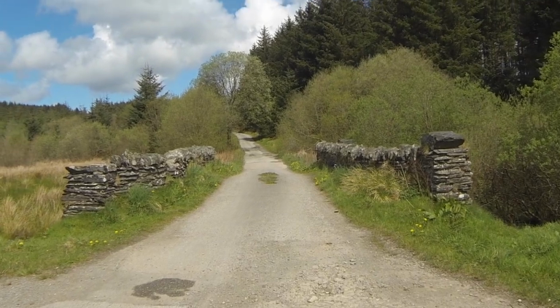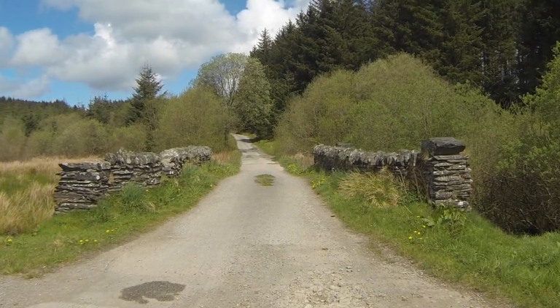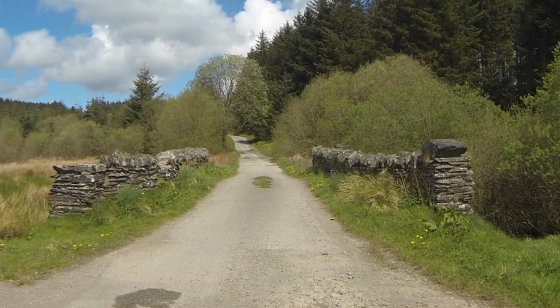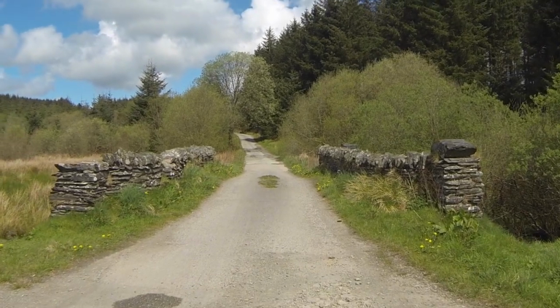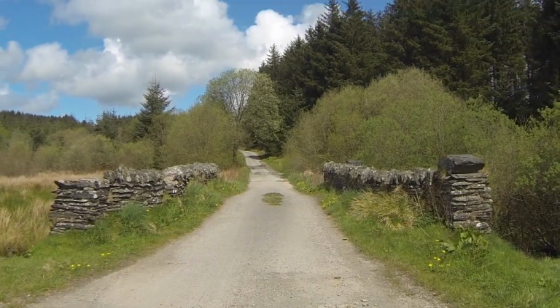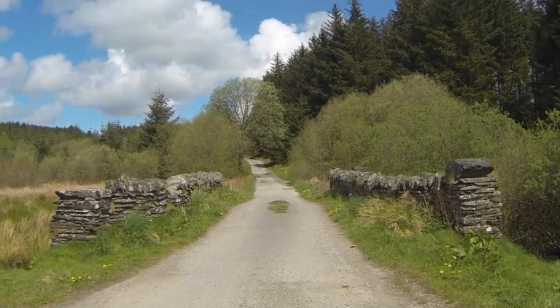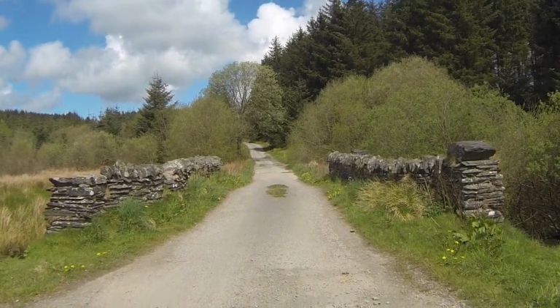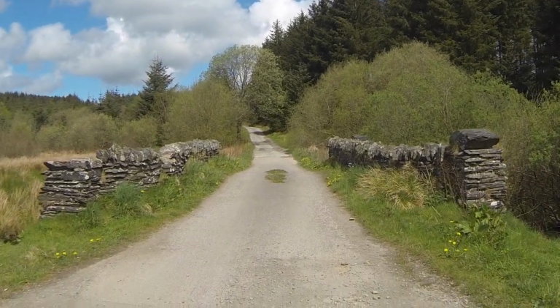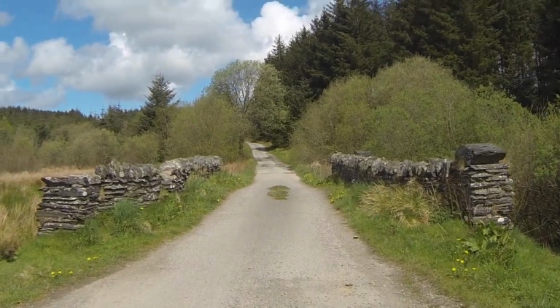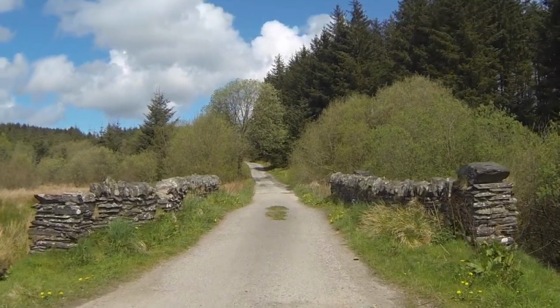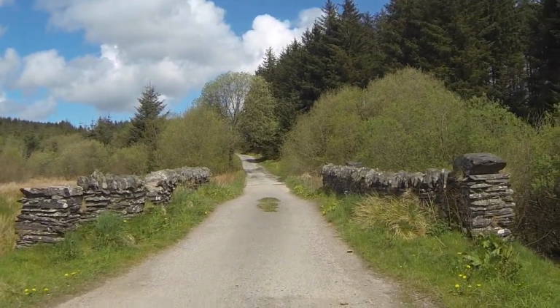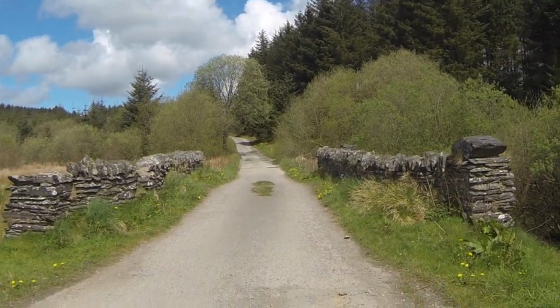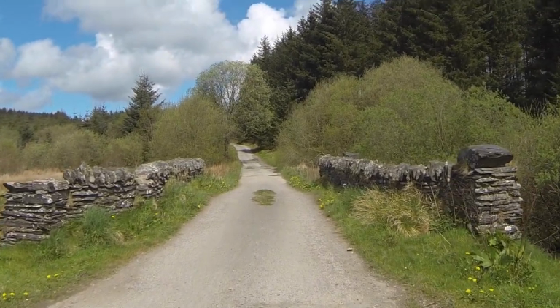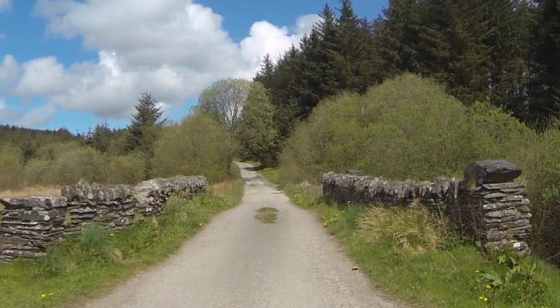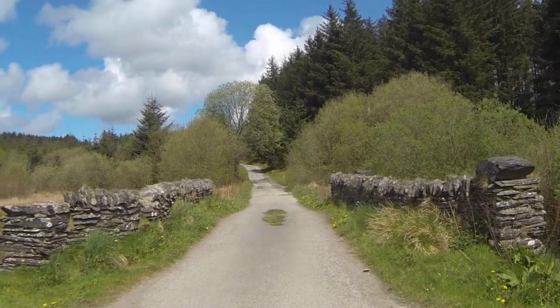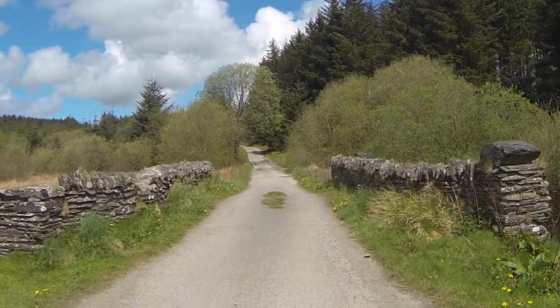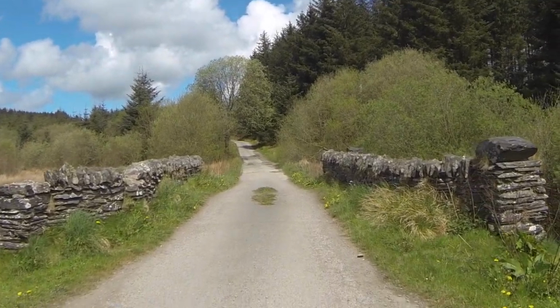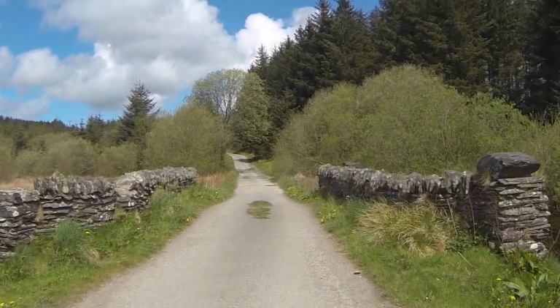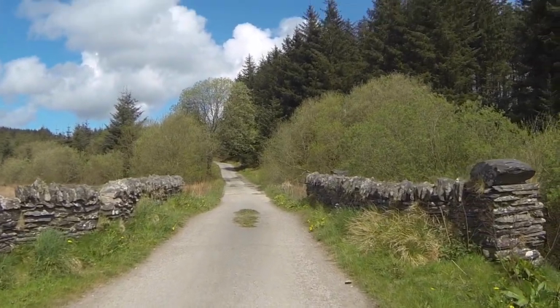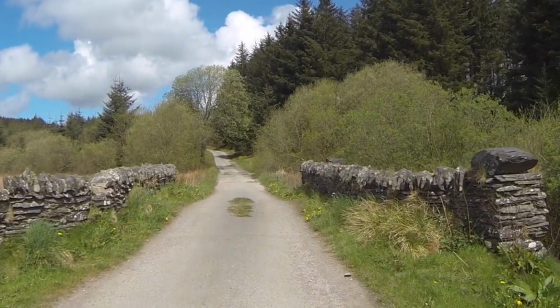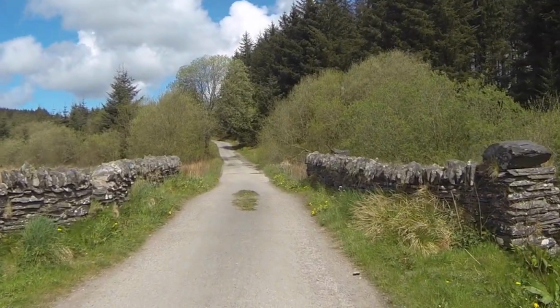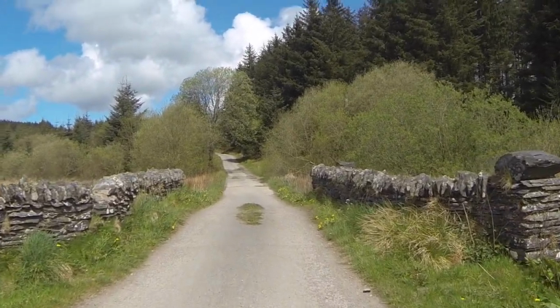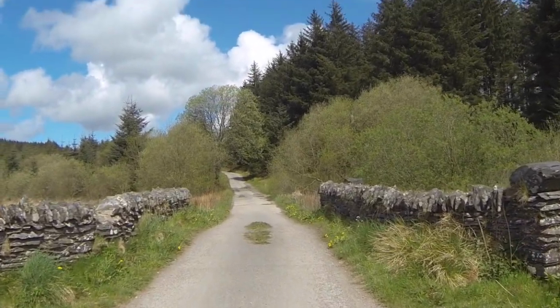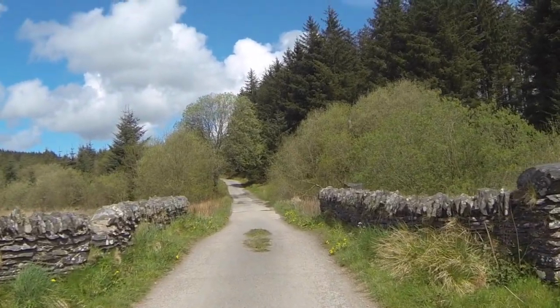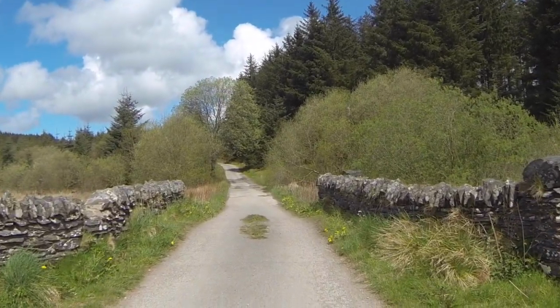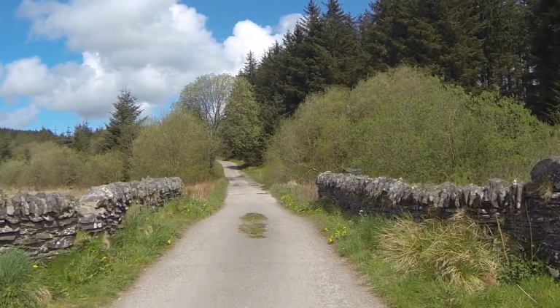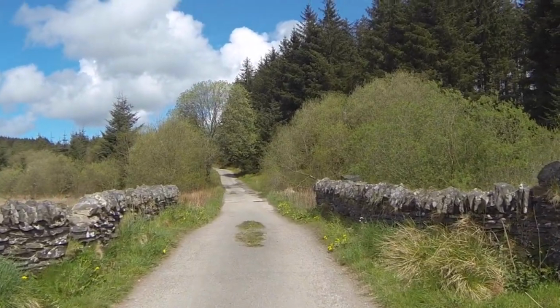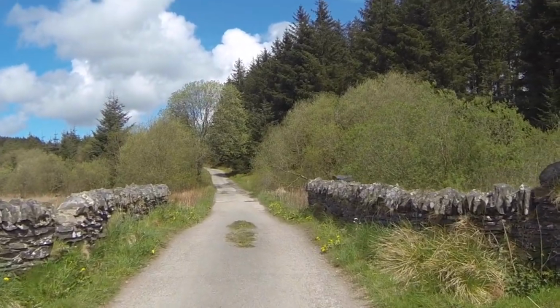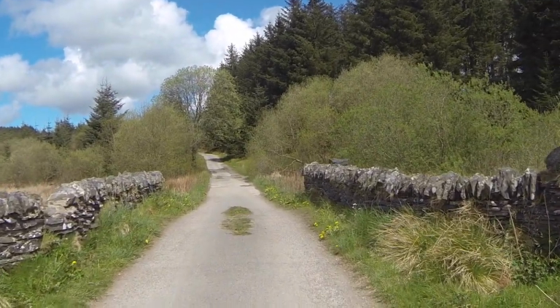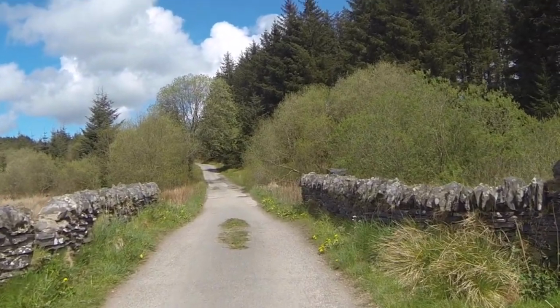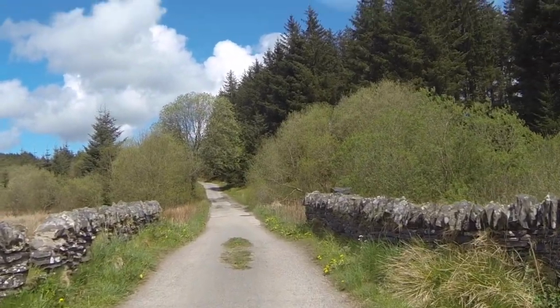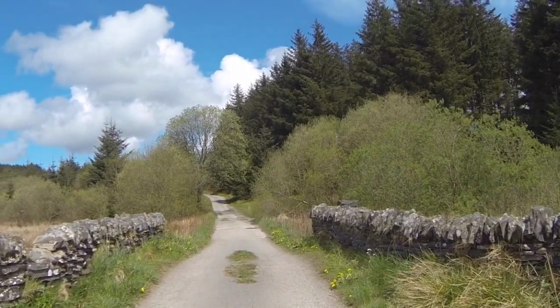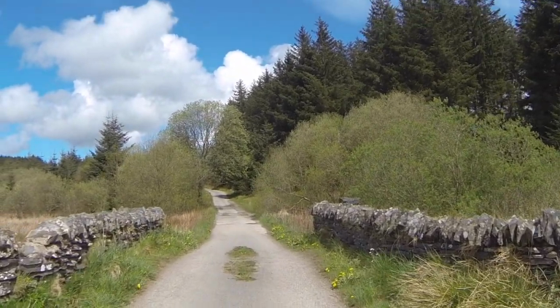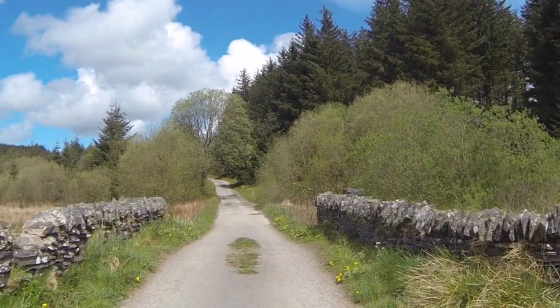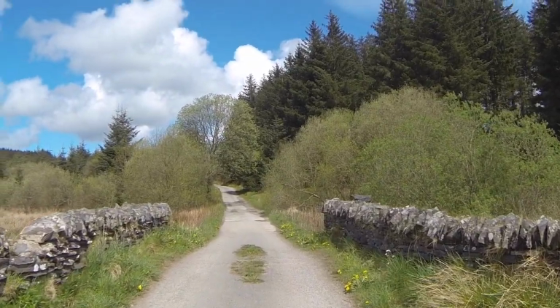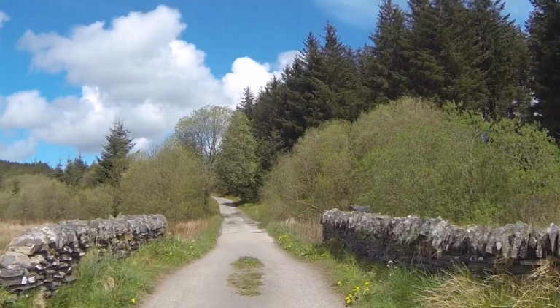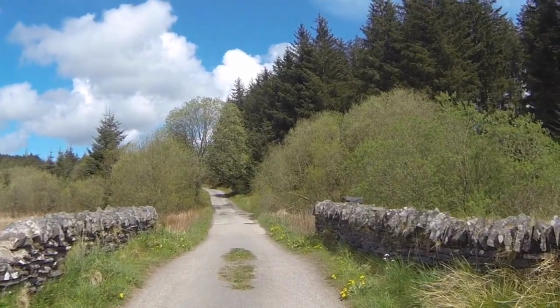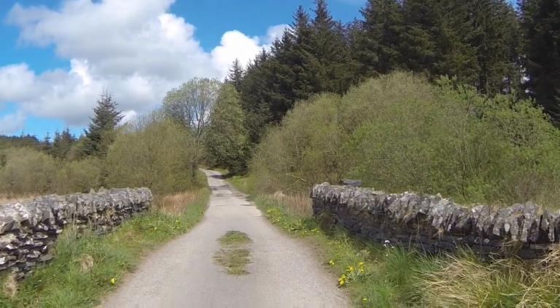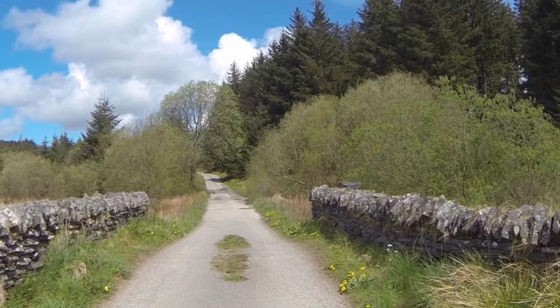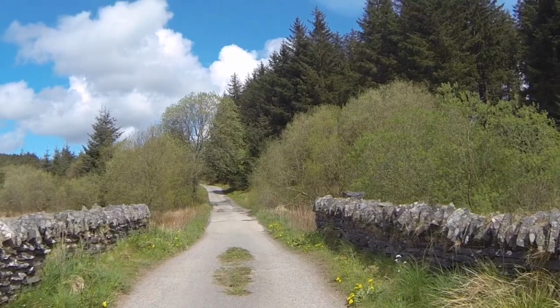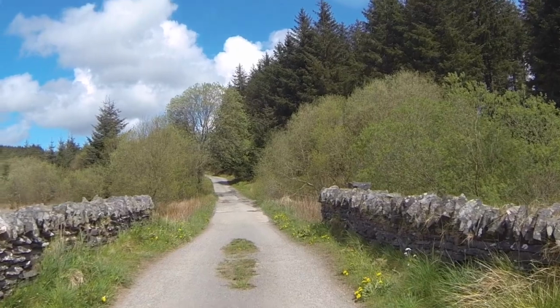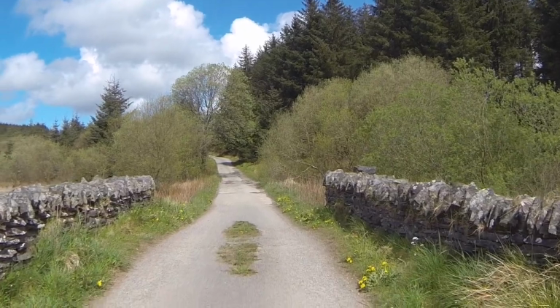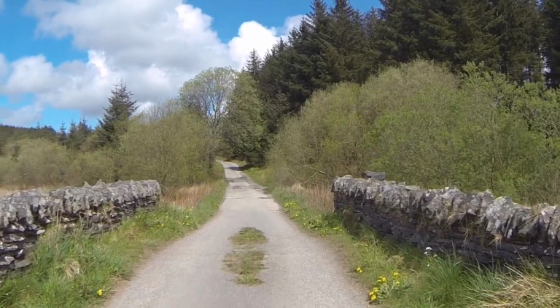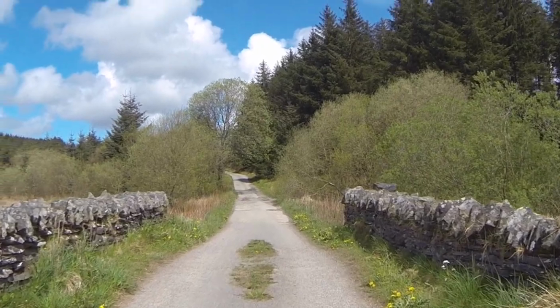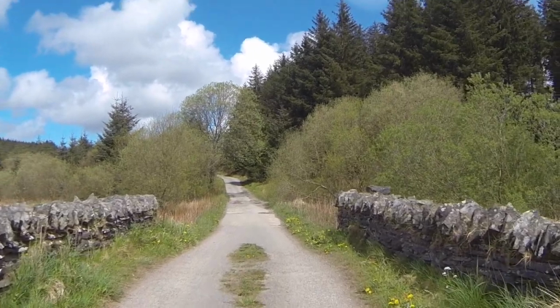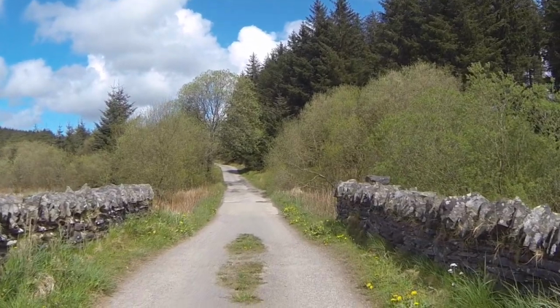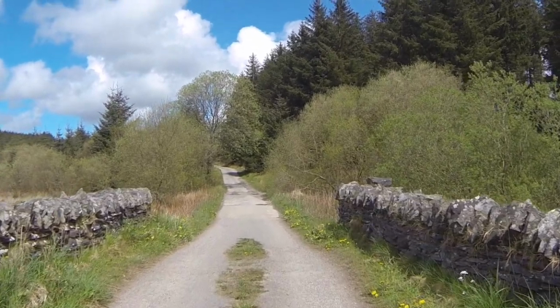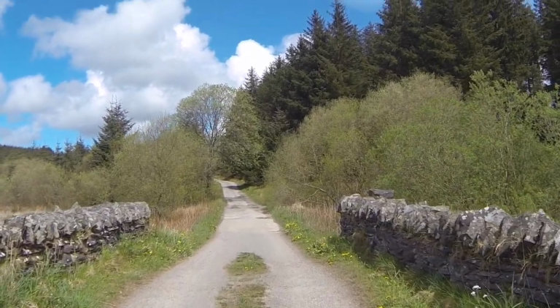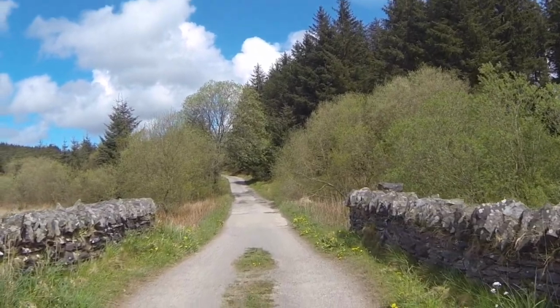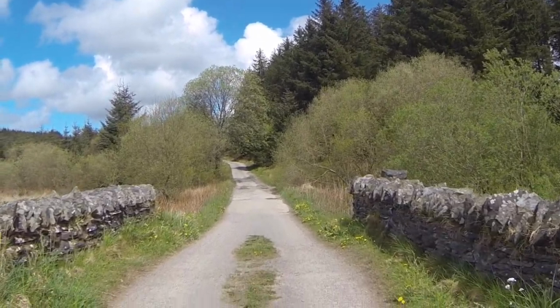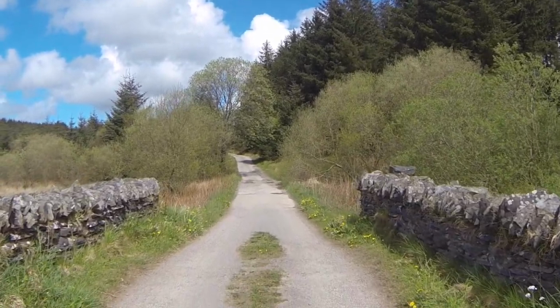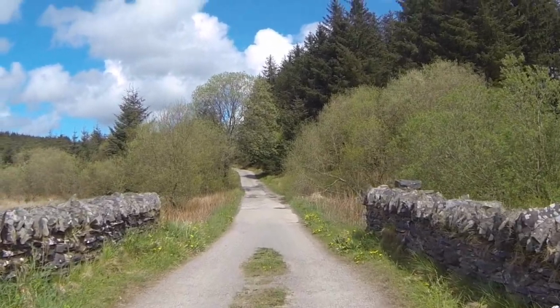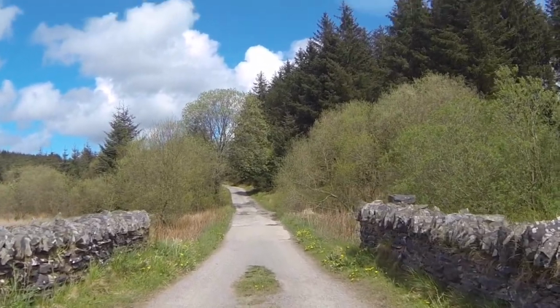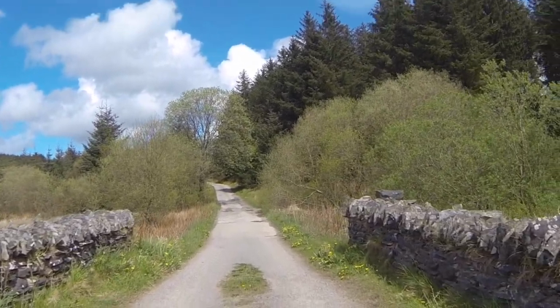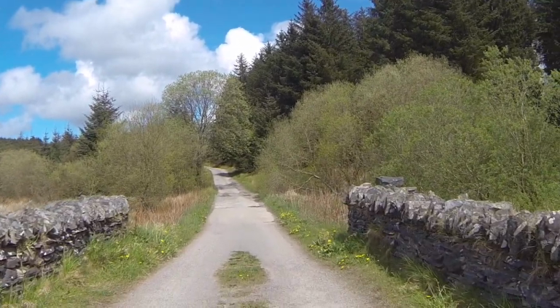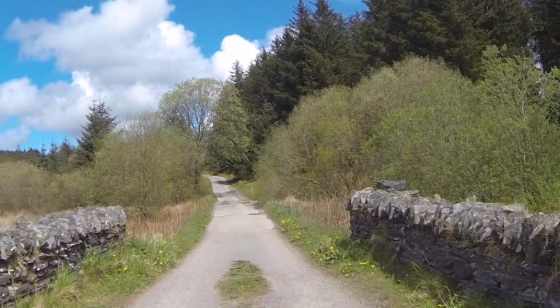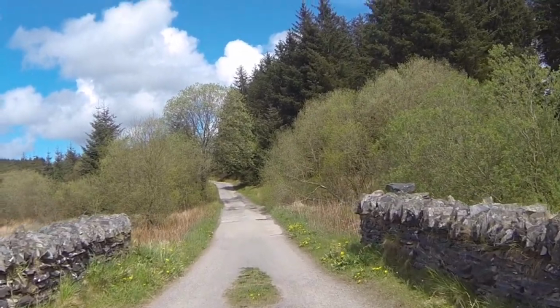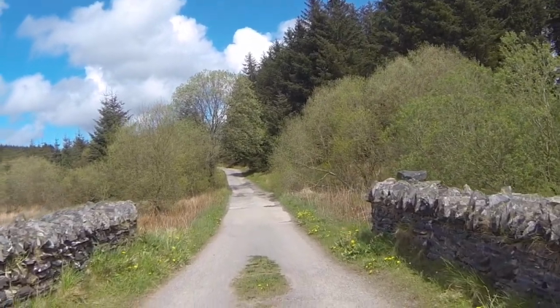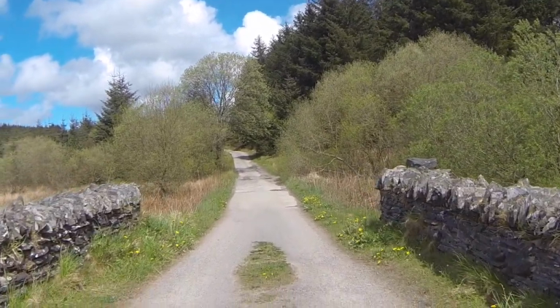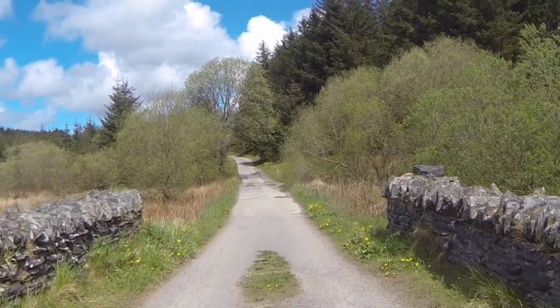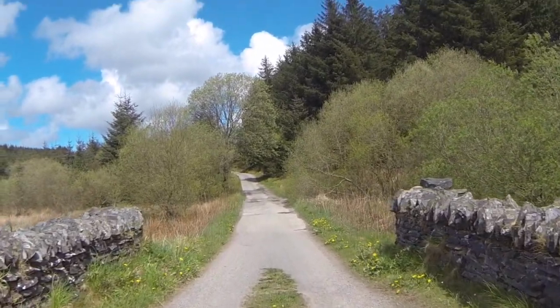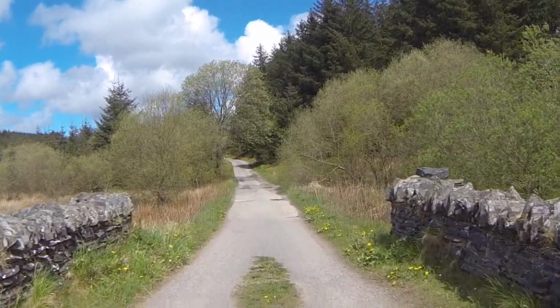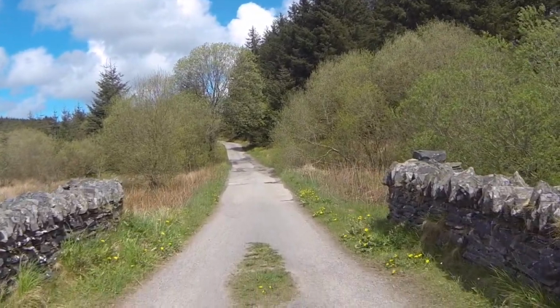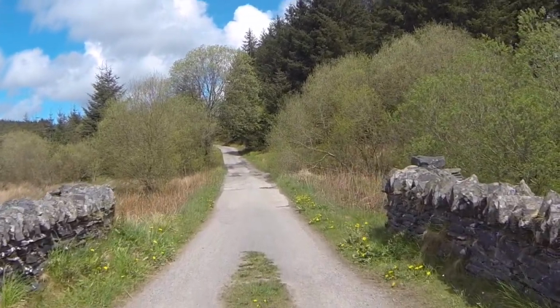This route was obviously used by farmers hundreds of years ago, and here we can see one of the old dry stone water bridges that we're walking across.